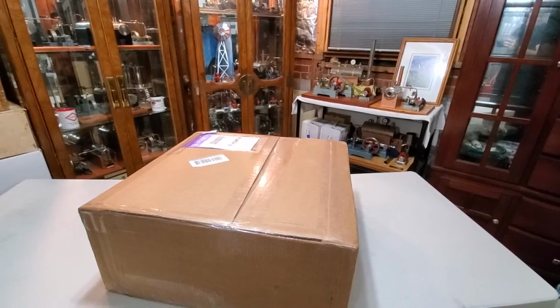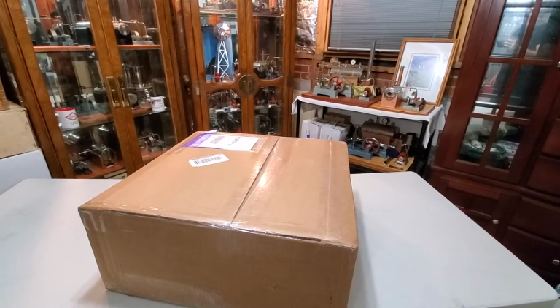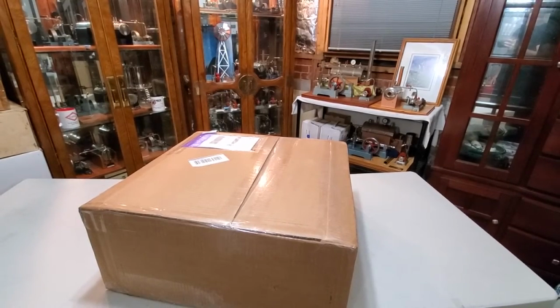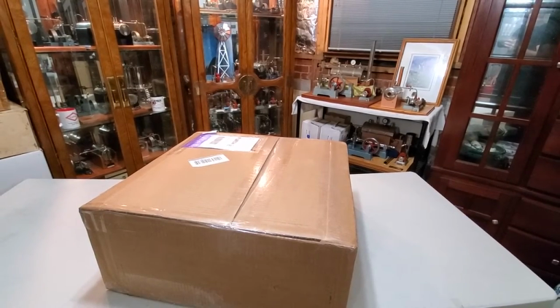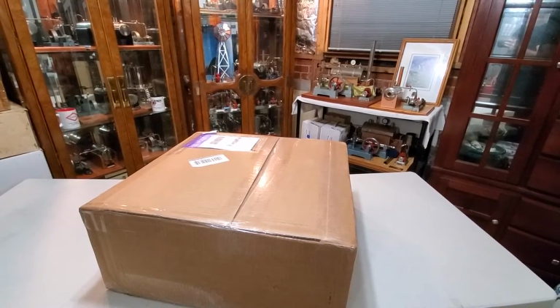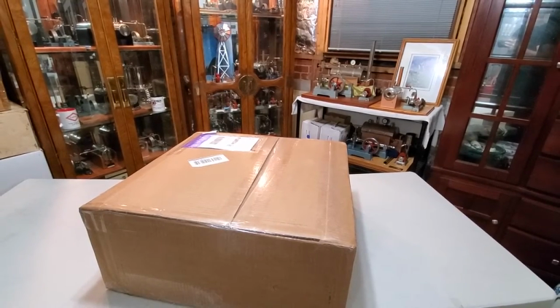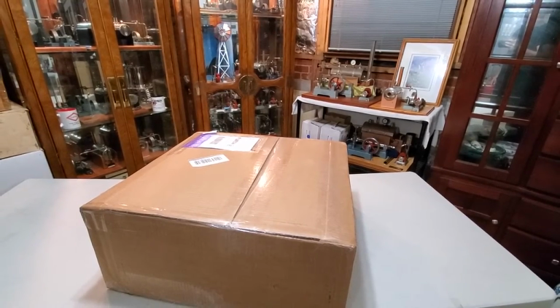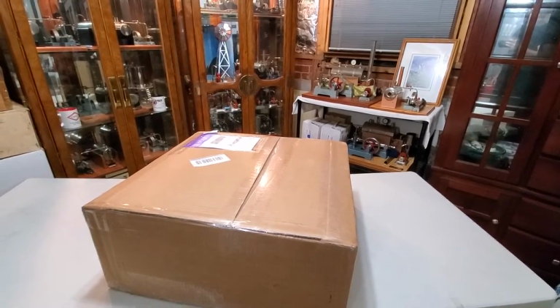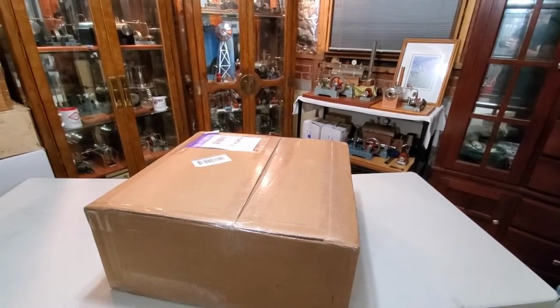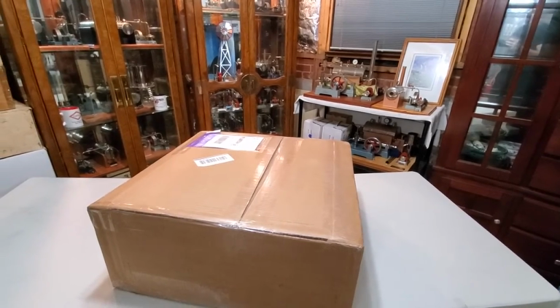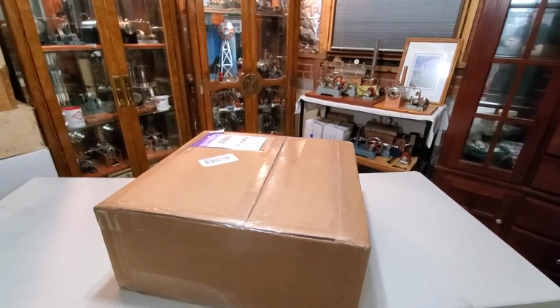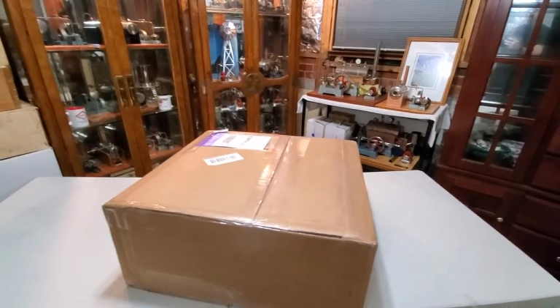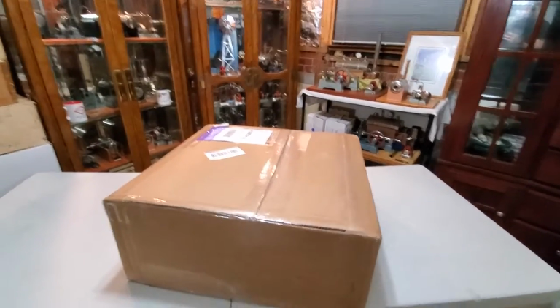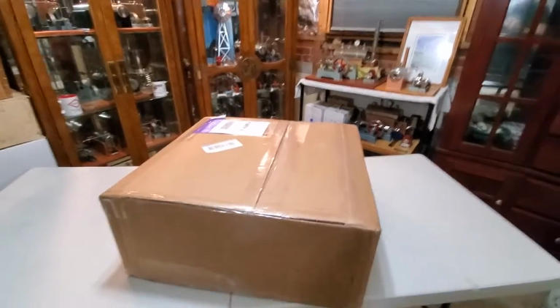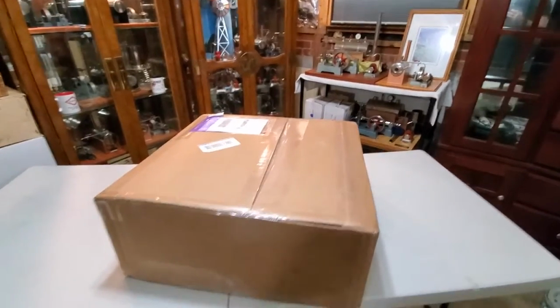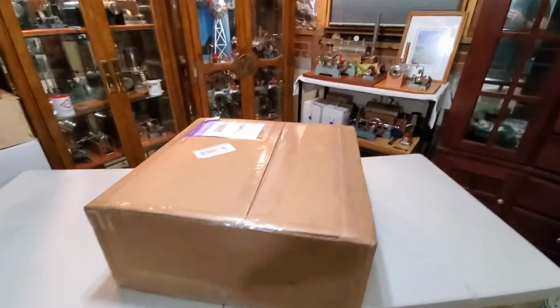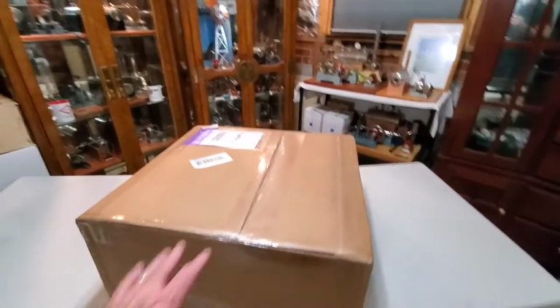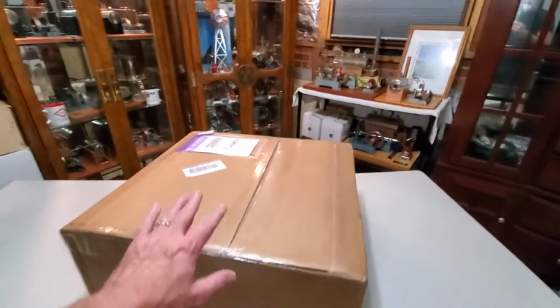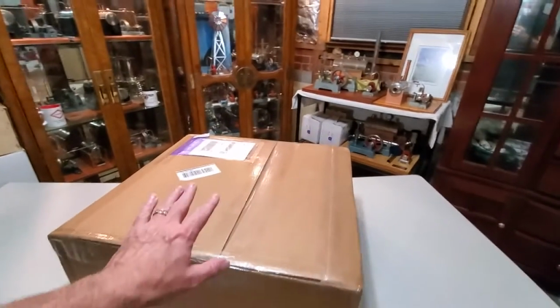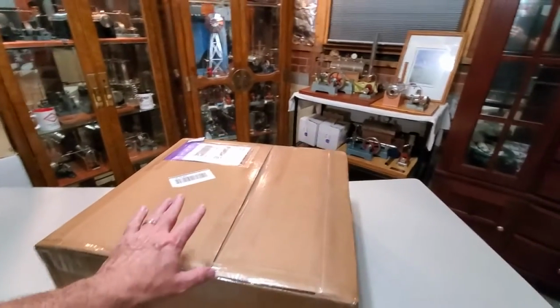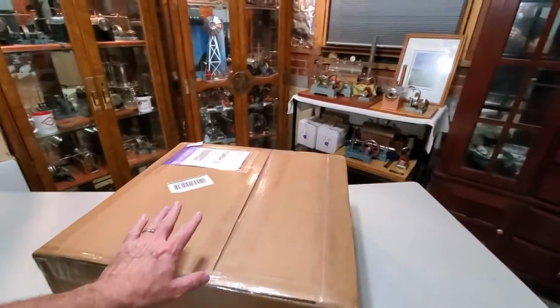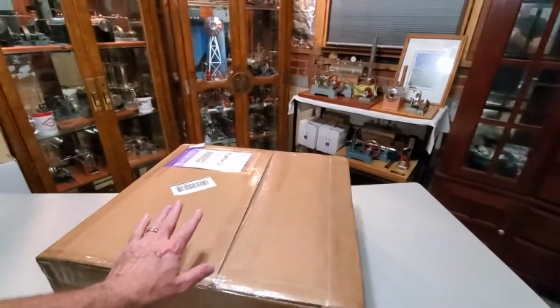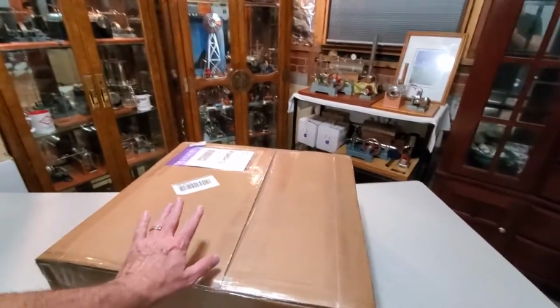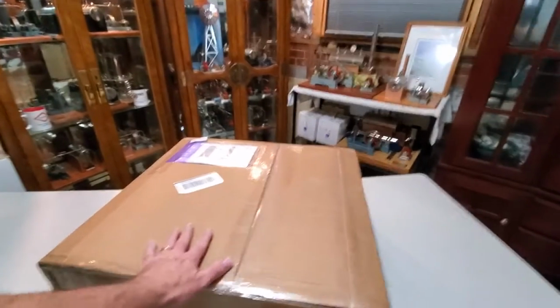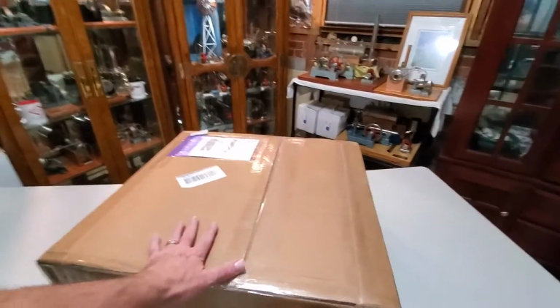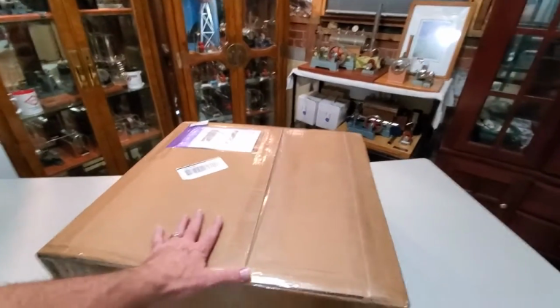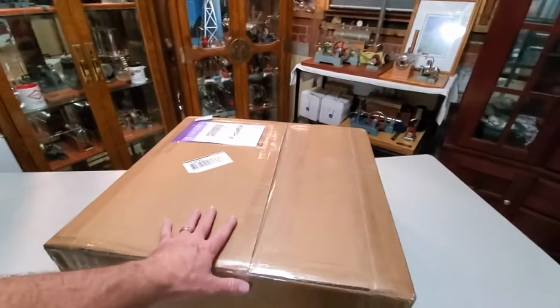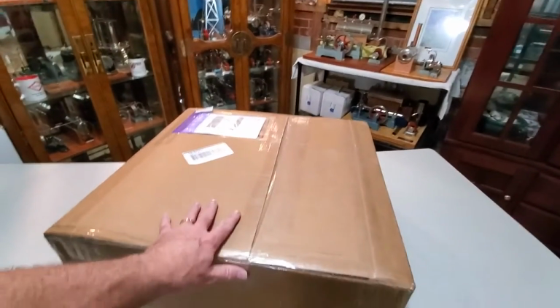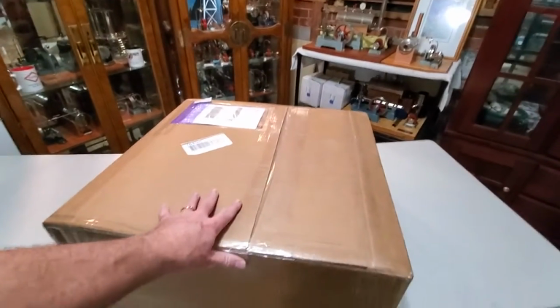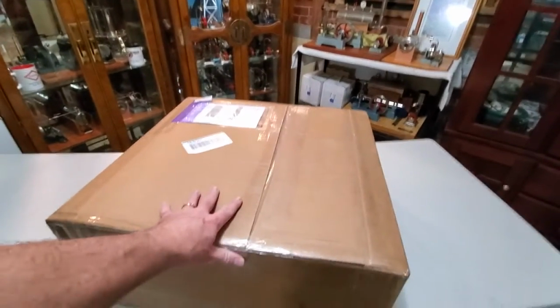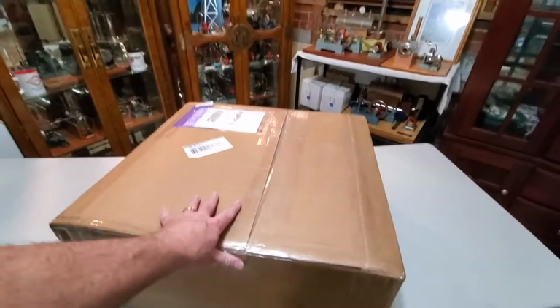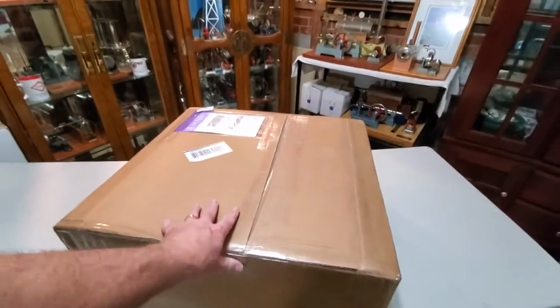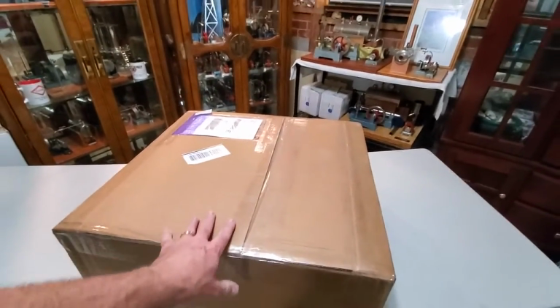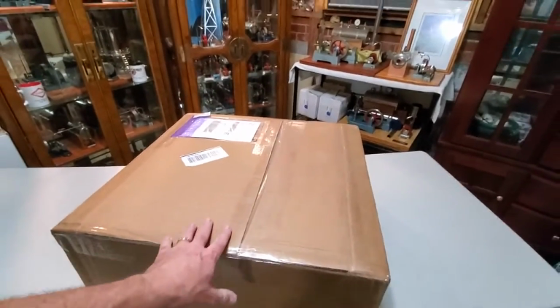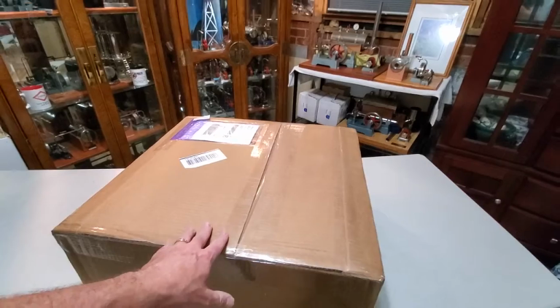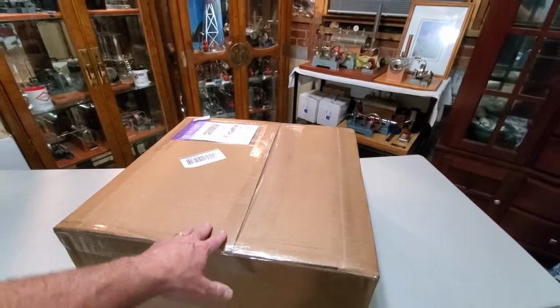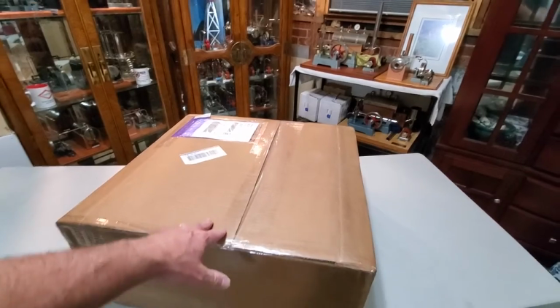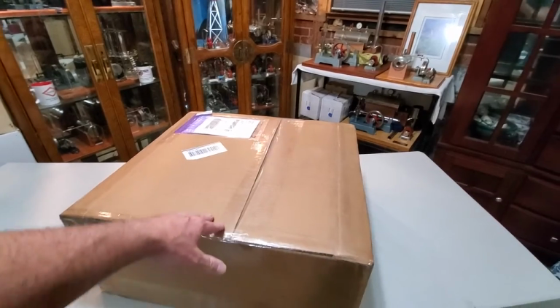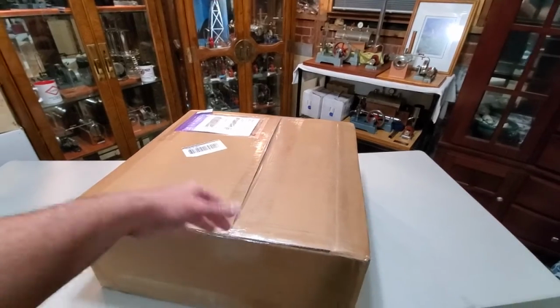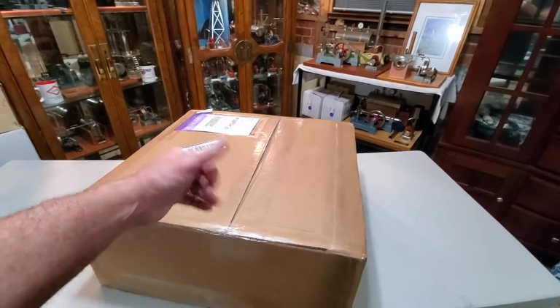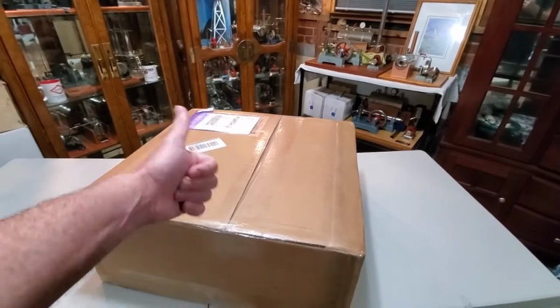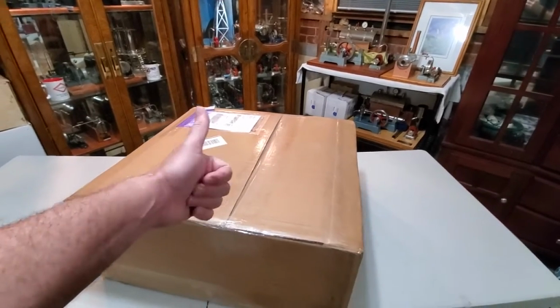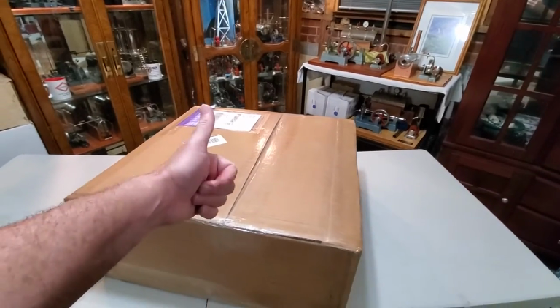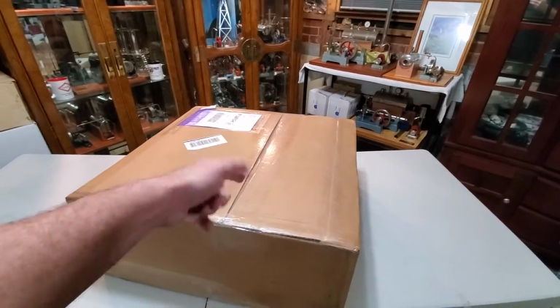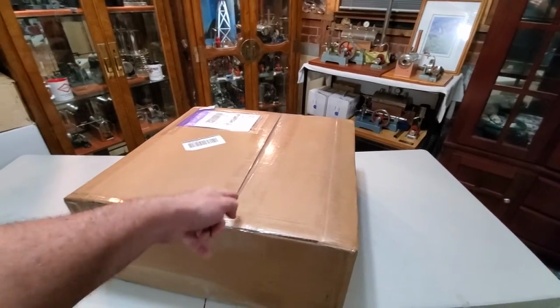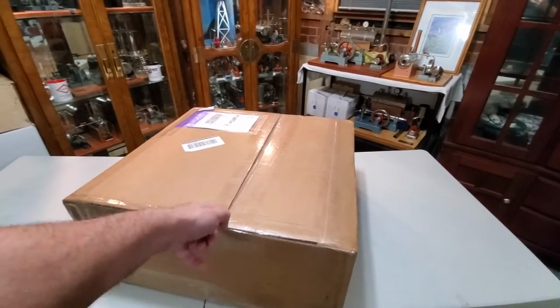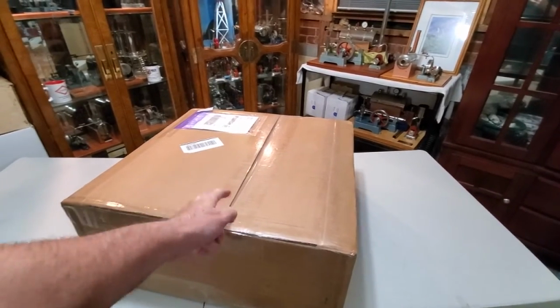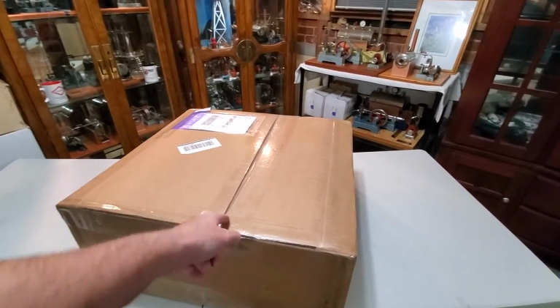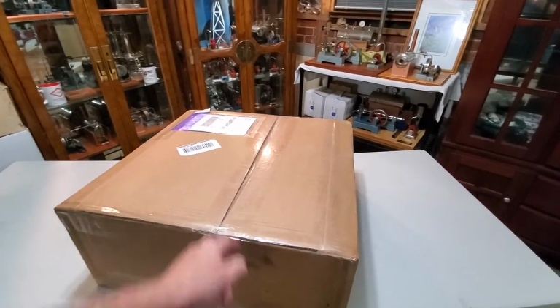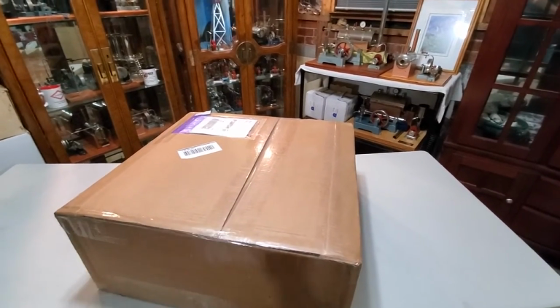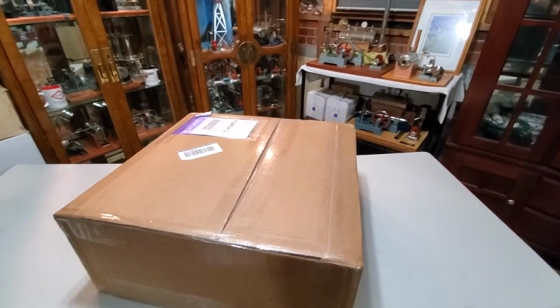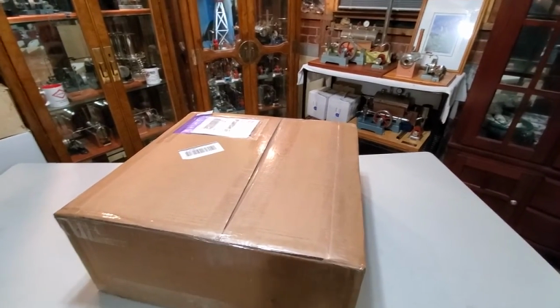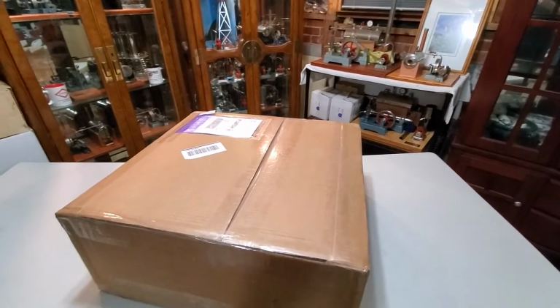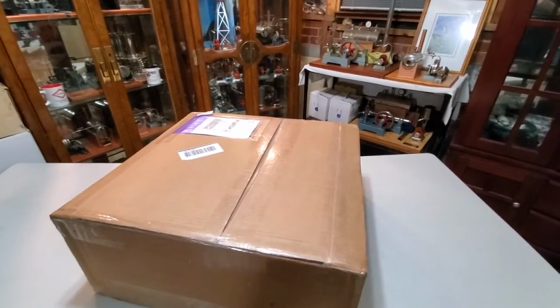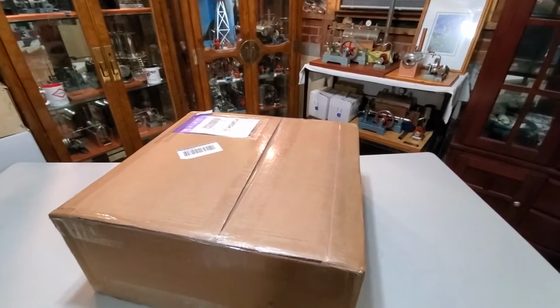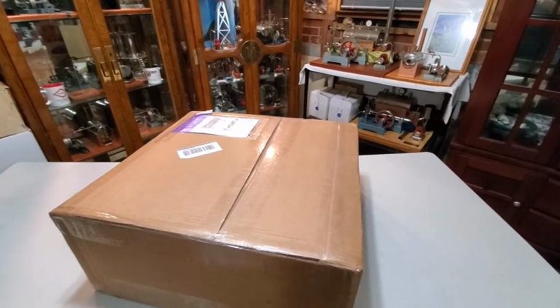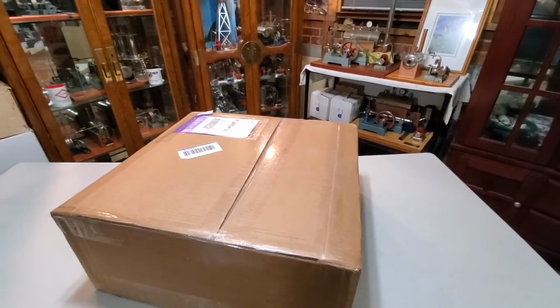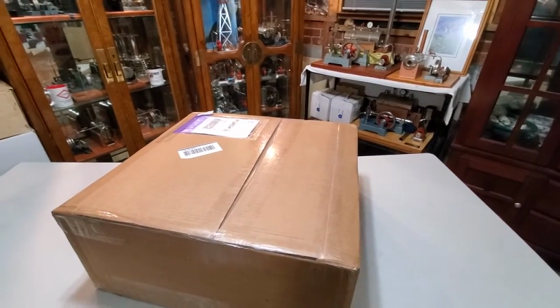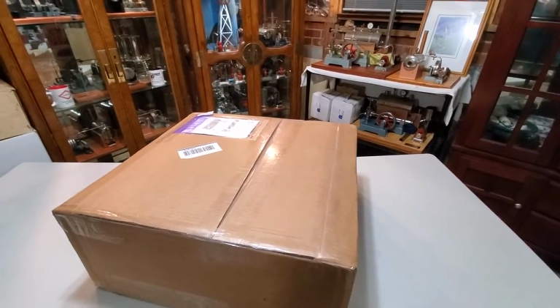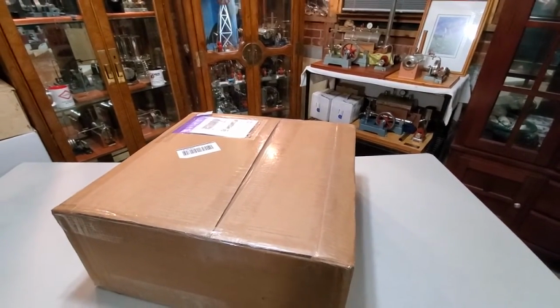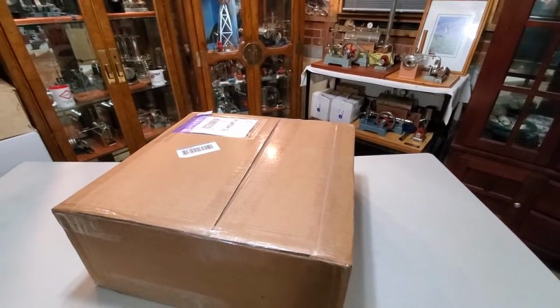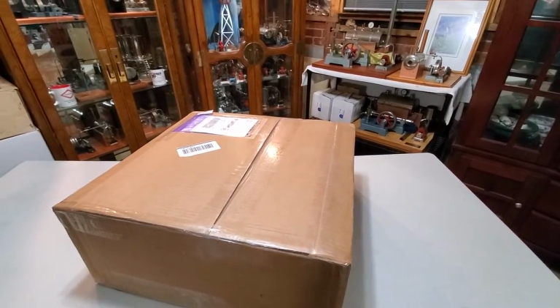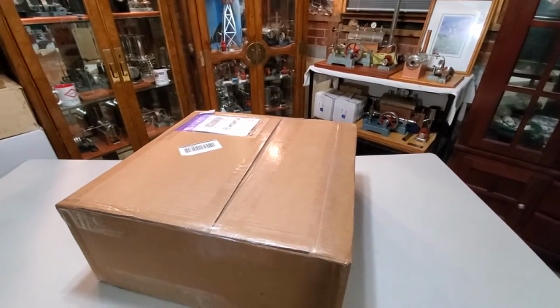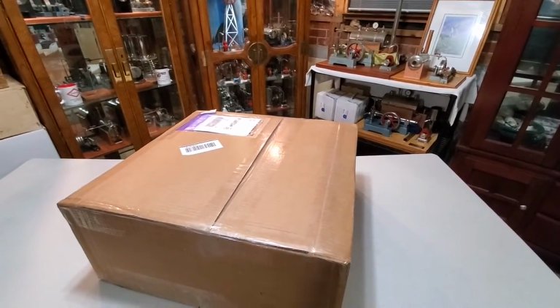Hey everybody, Jack Boyles with Steam Engines USA and today we got a really nice package. We're gonna open it up and take a look.